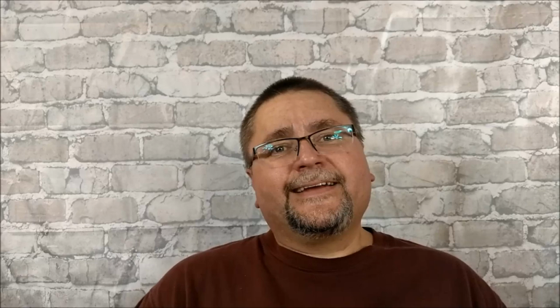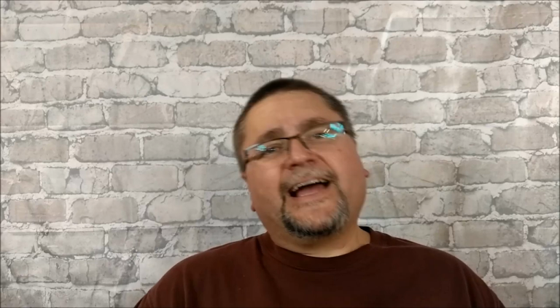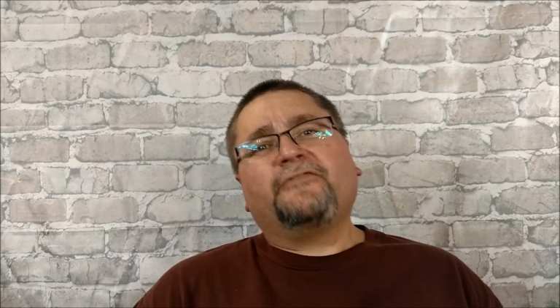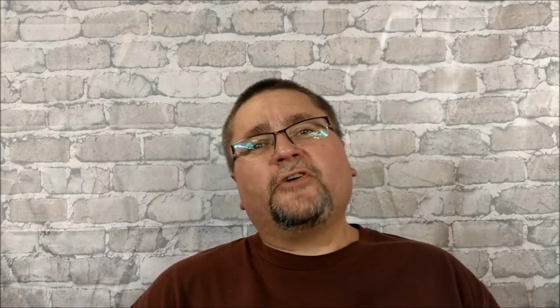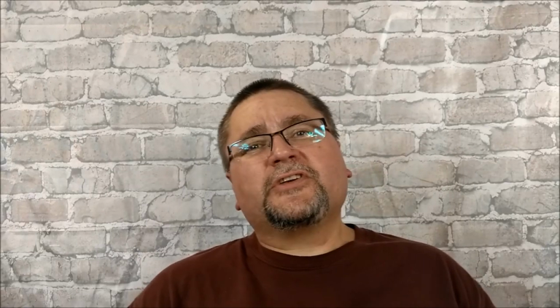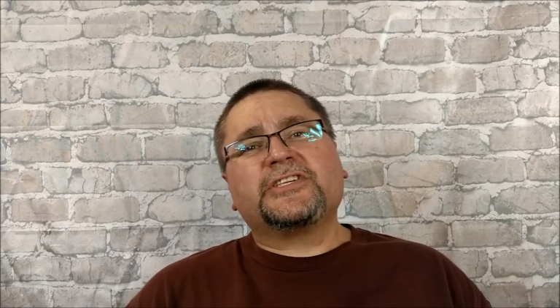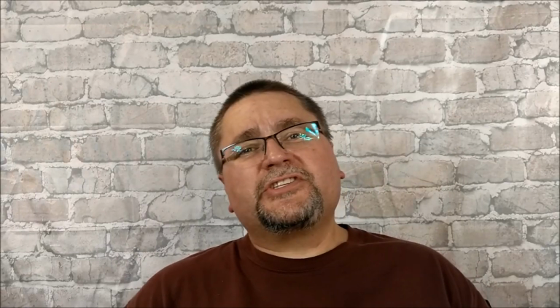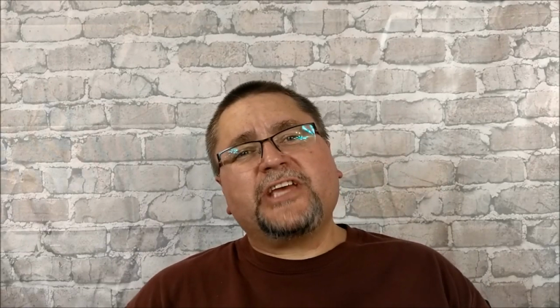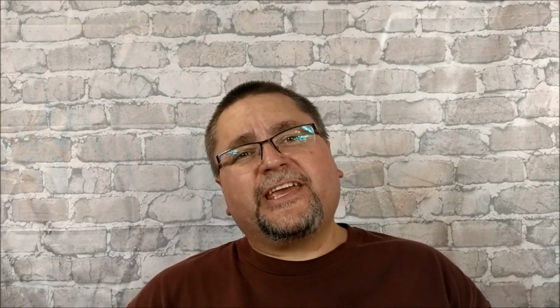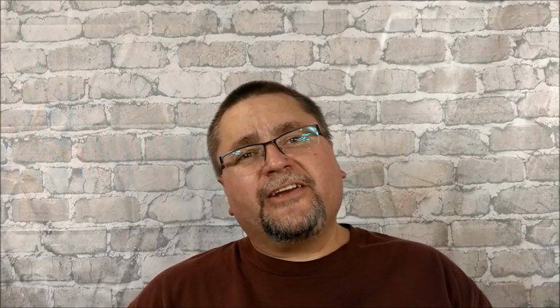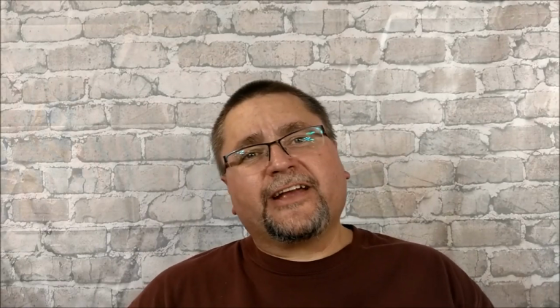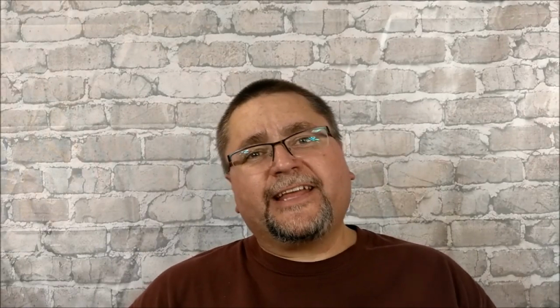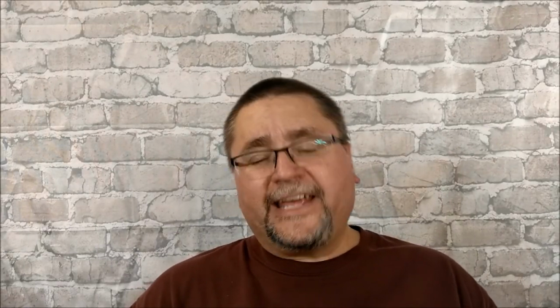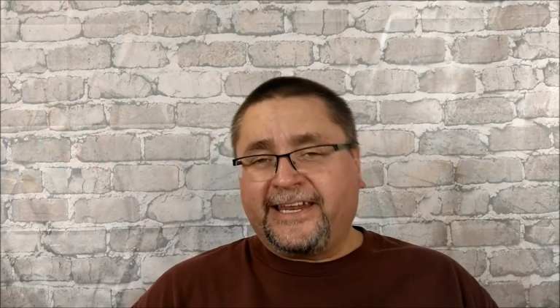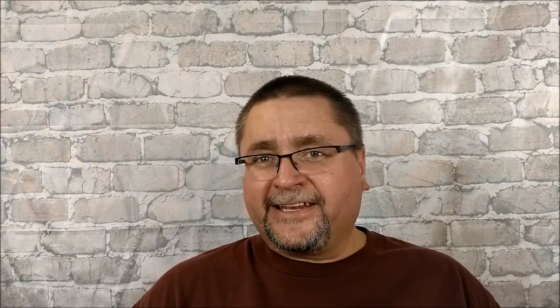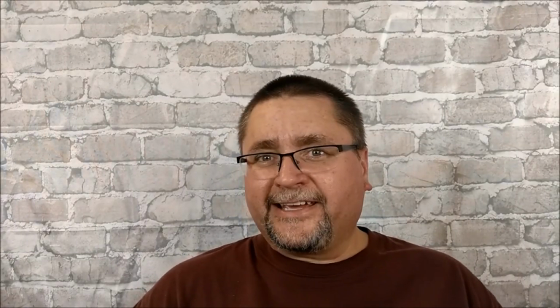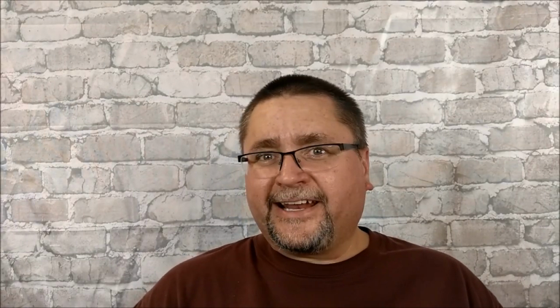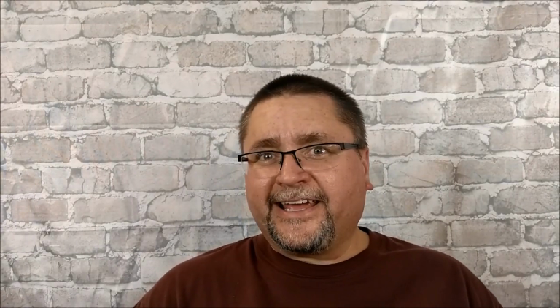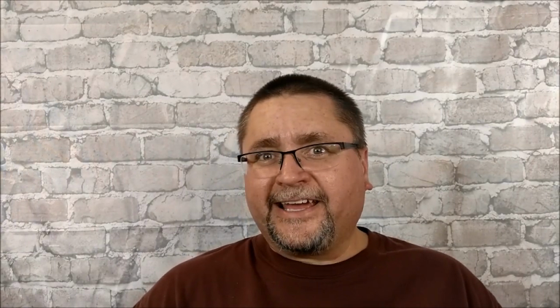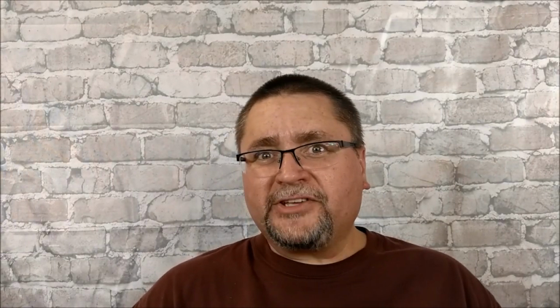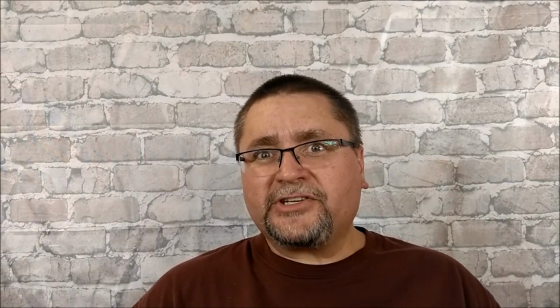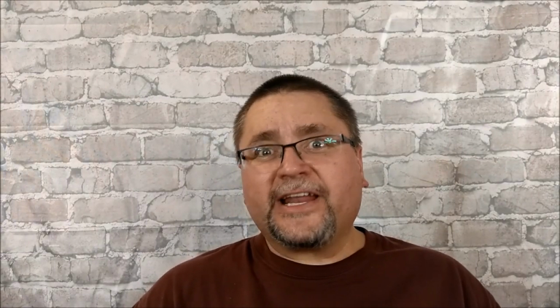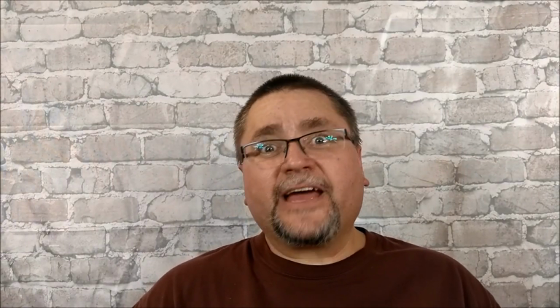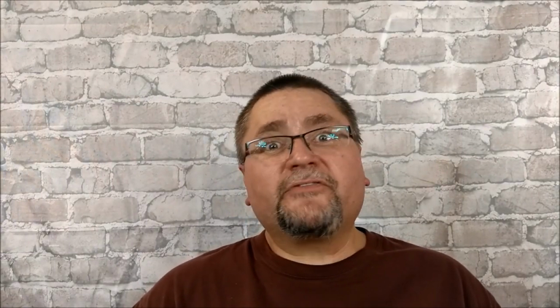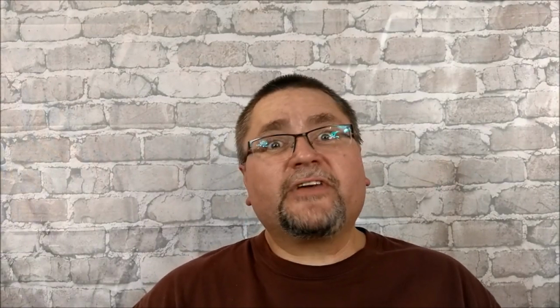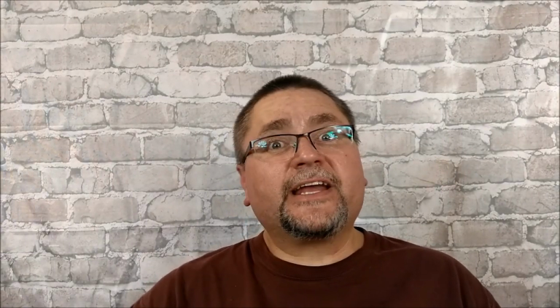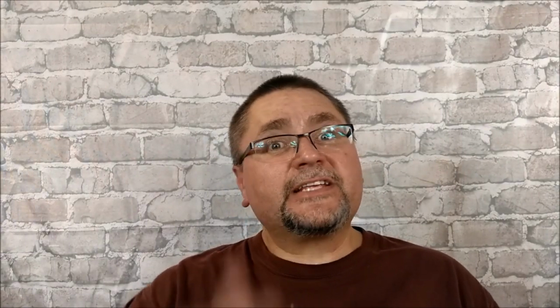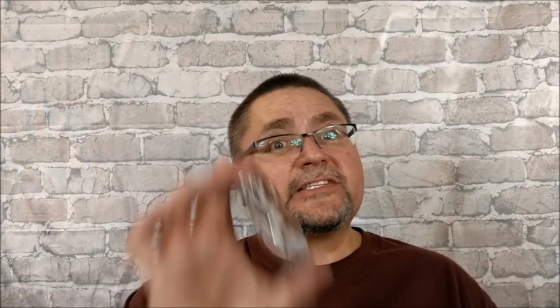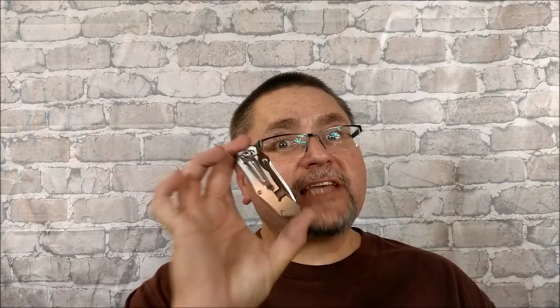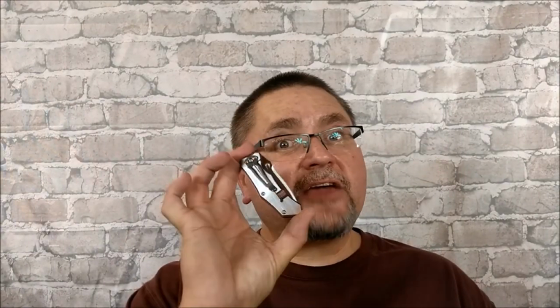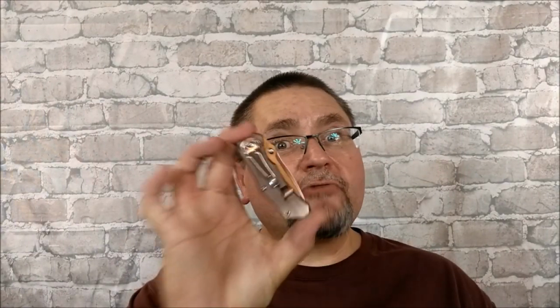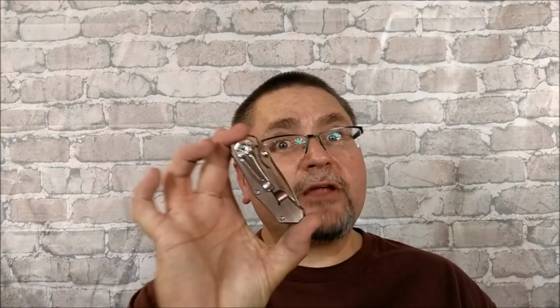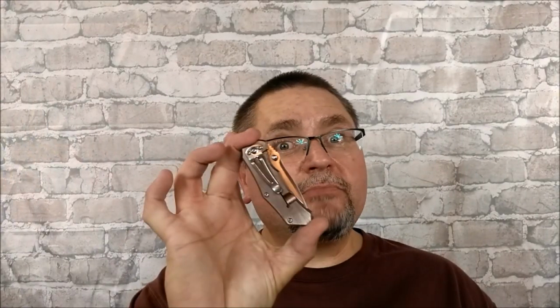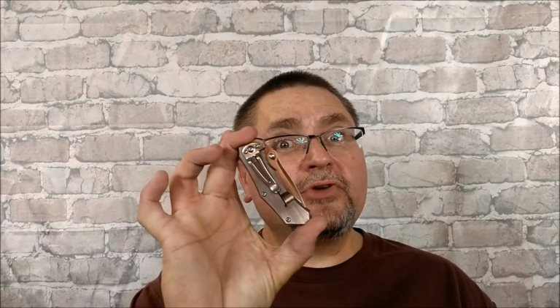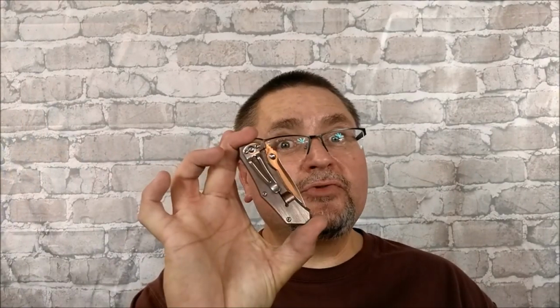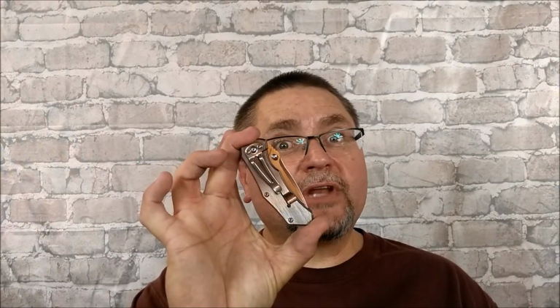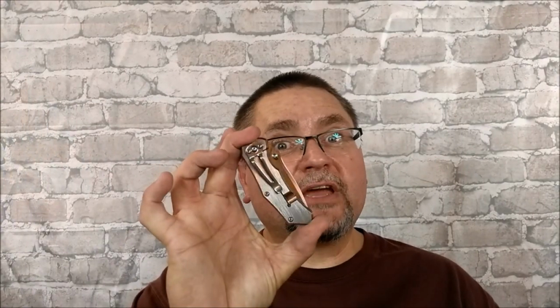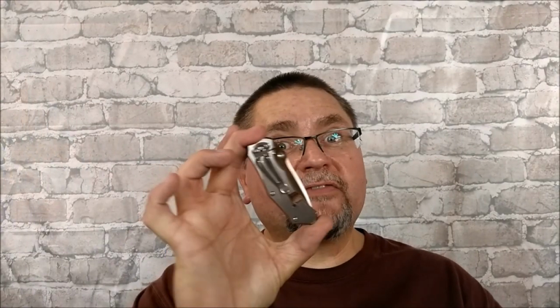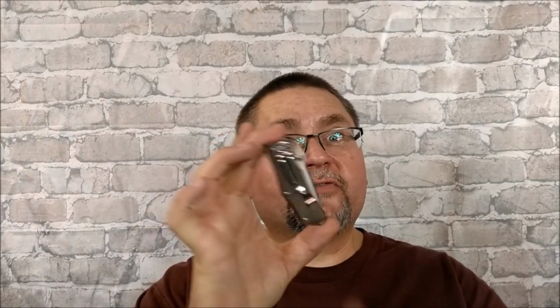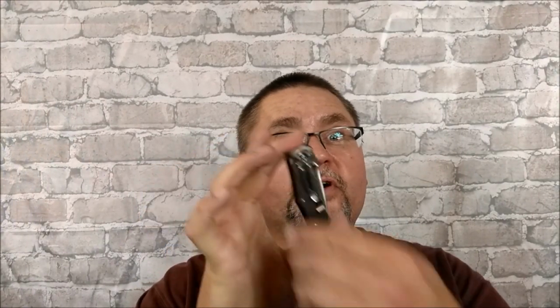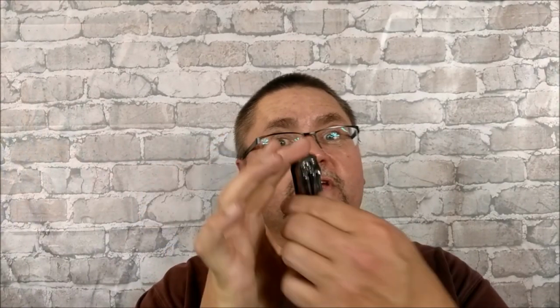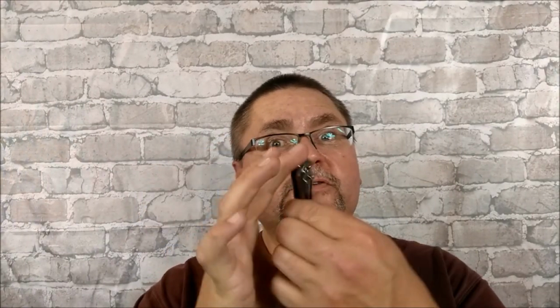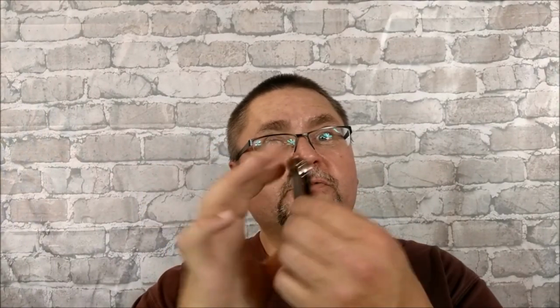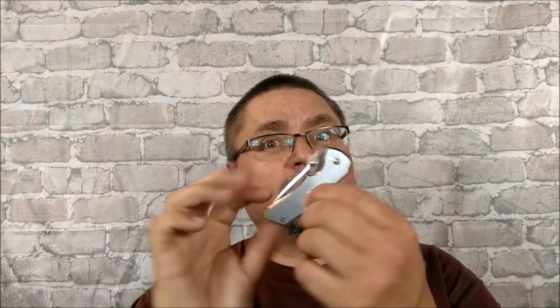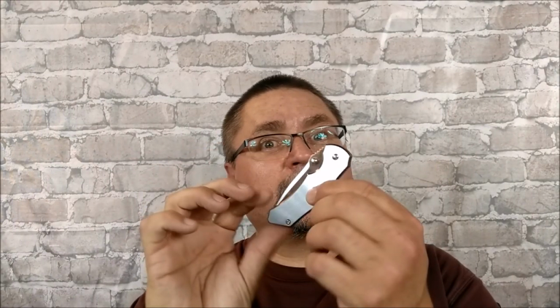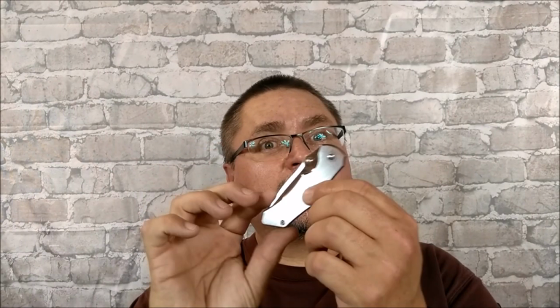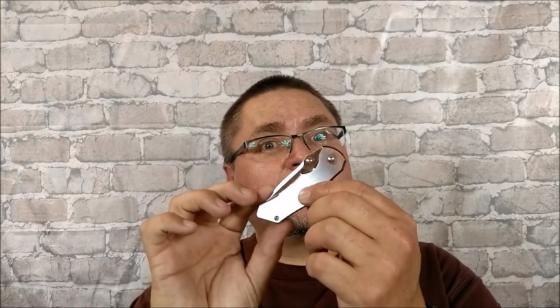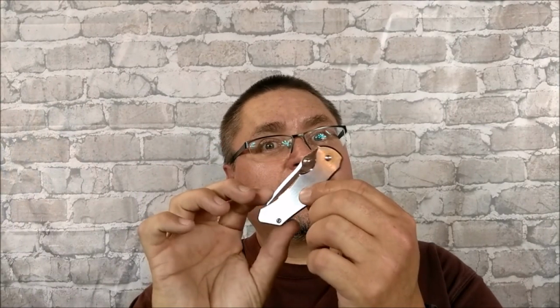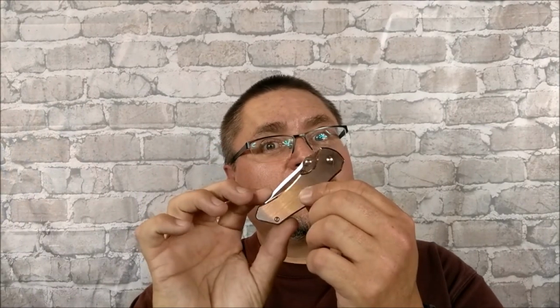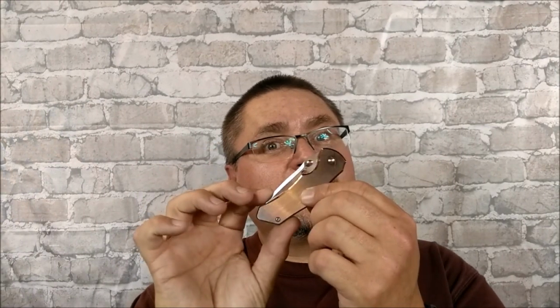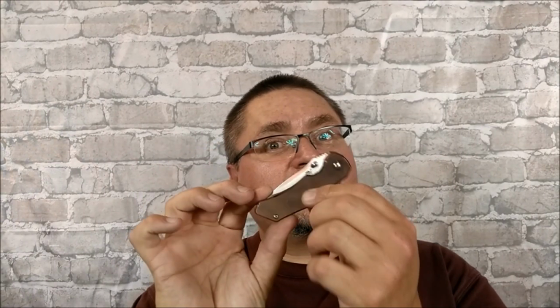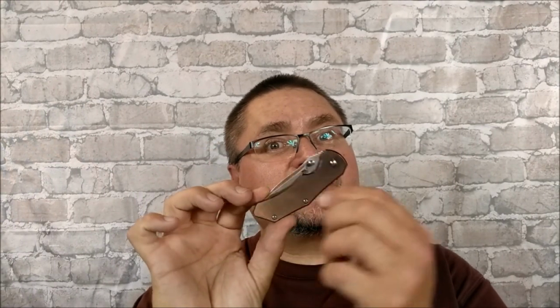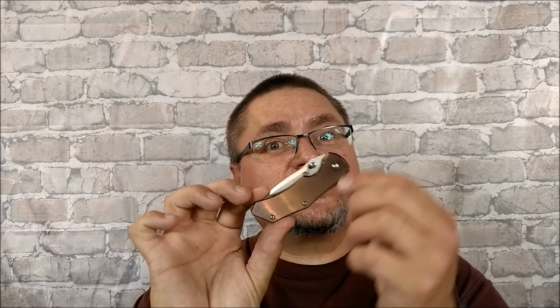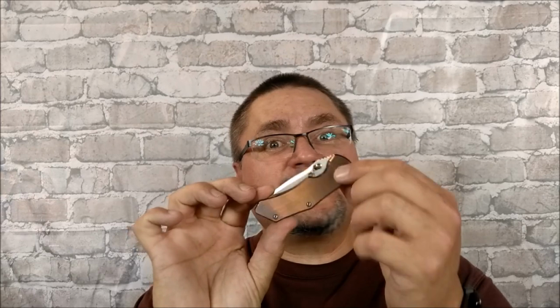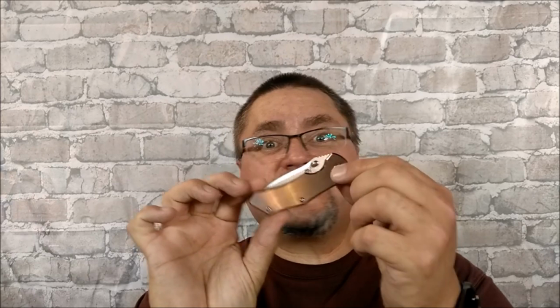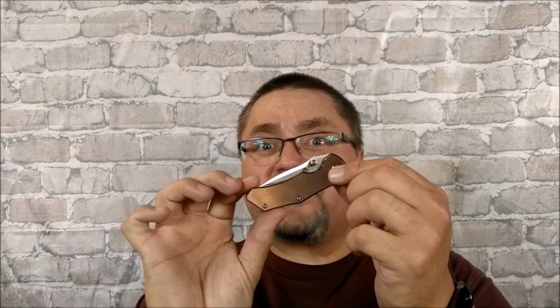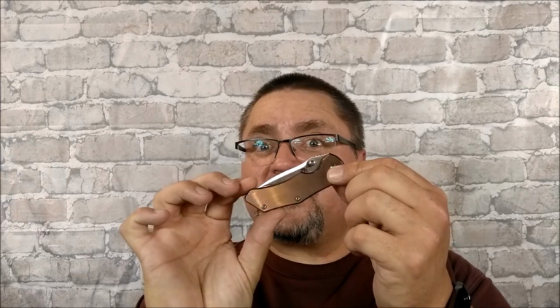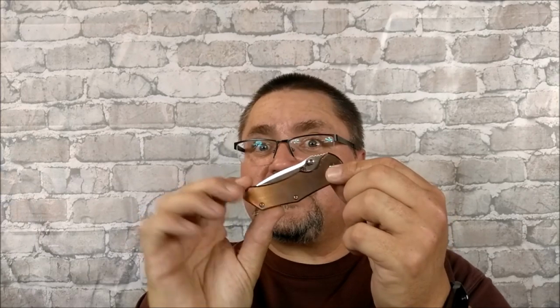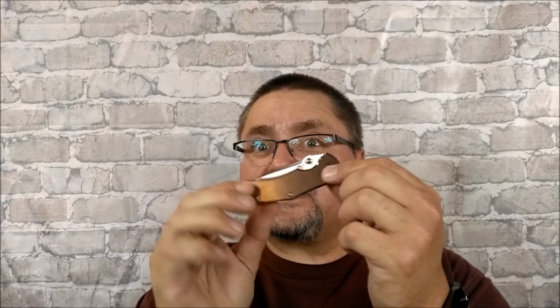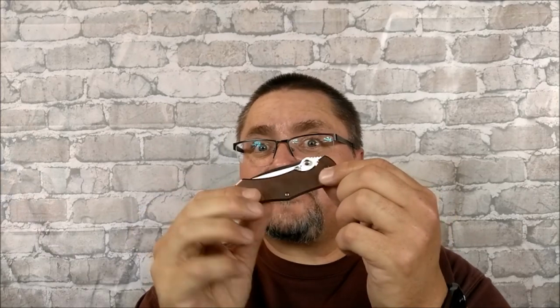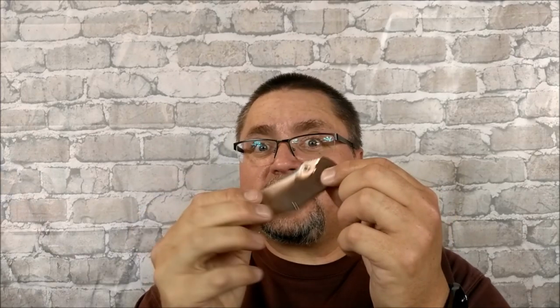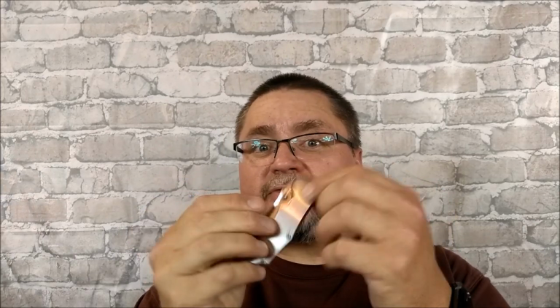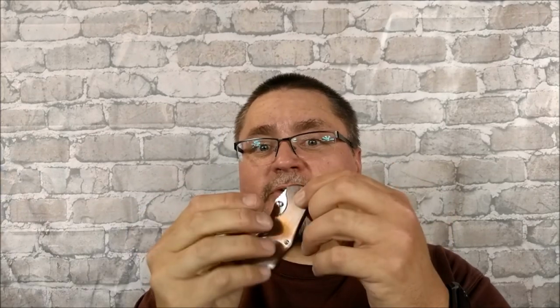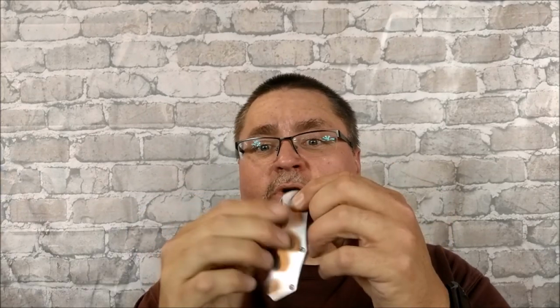Hi folks, it's Jake here at Canadian Cutting Edge, and I've got a San Renmu knife for you. This is the 7074.